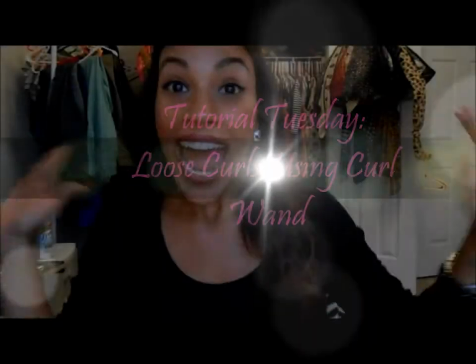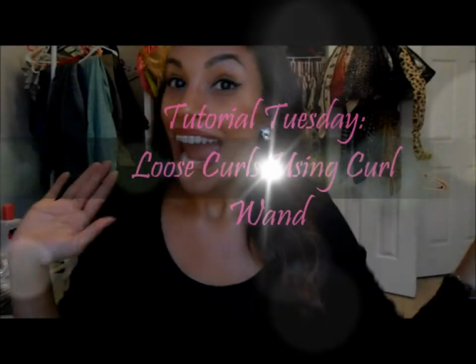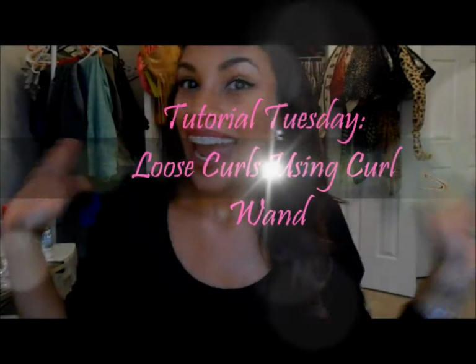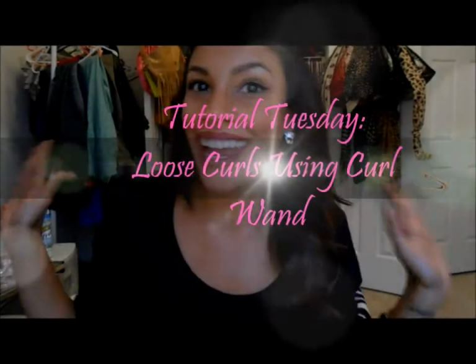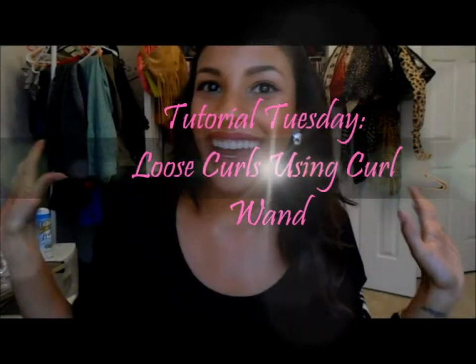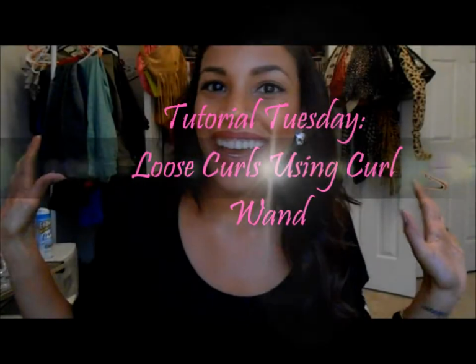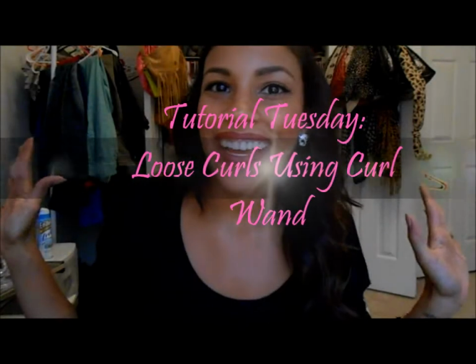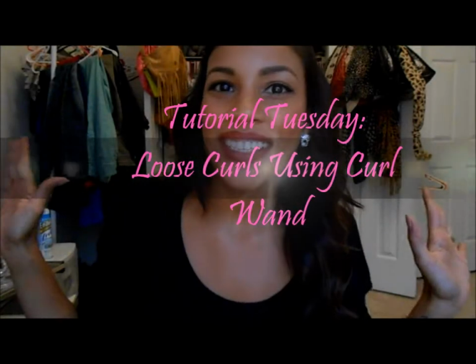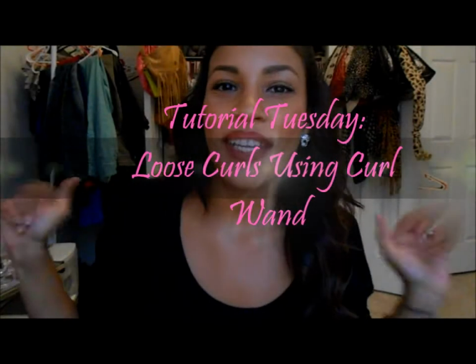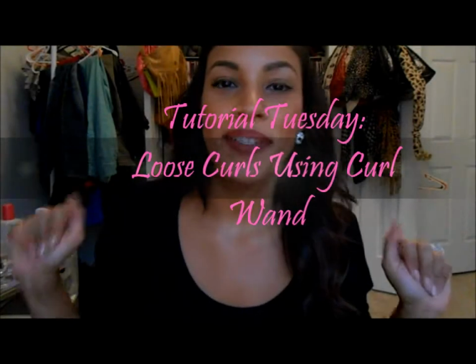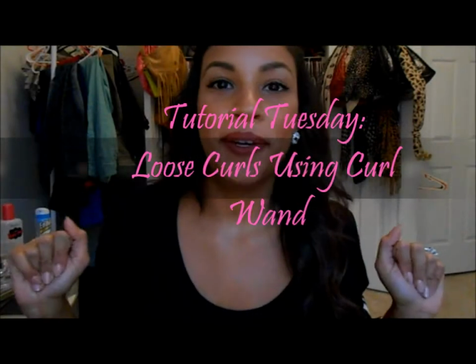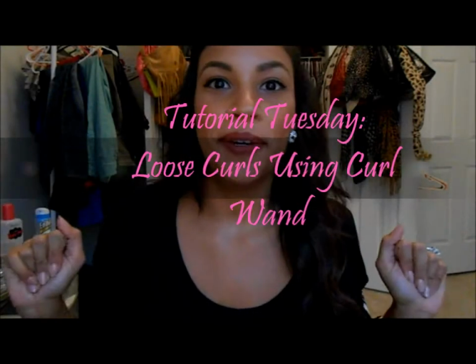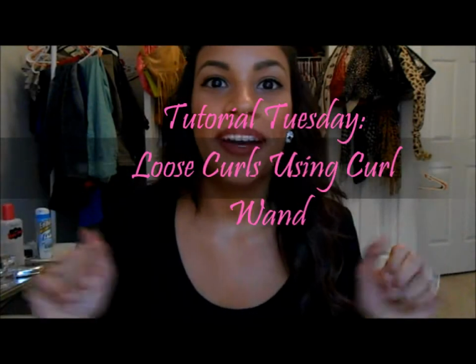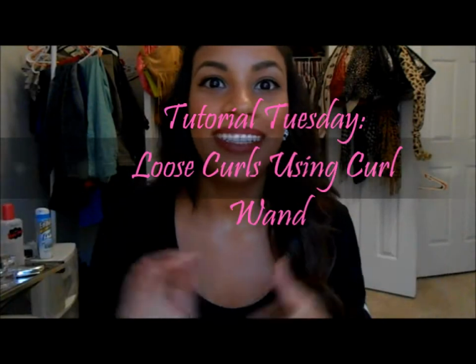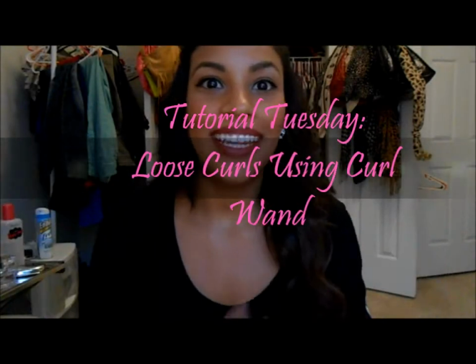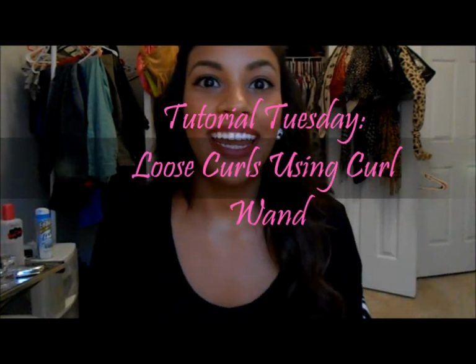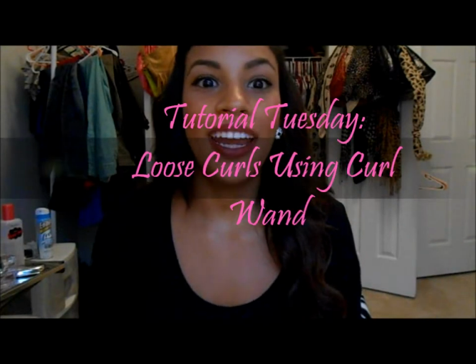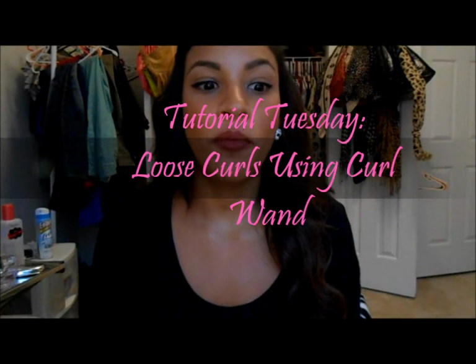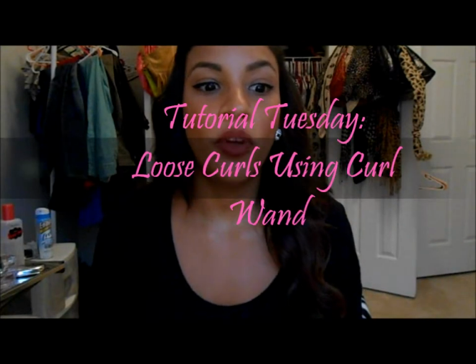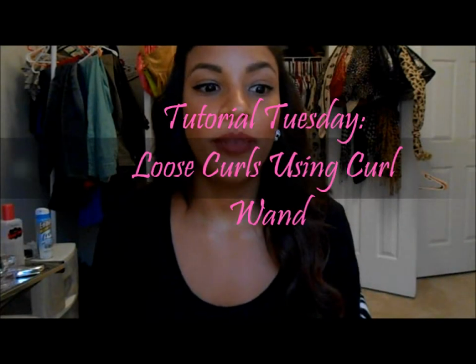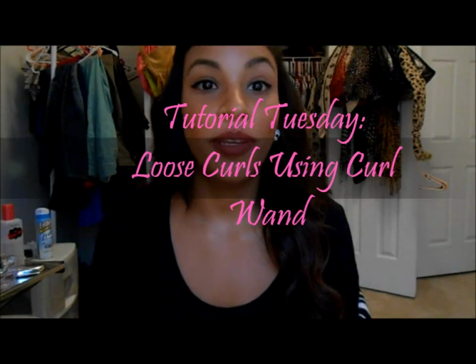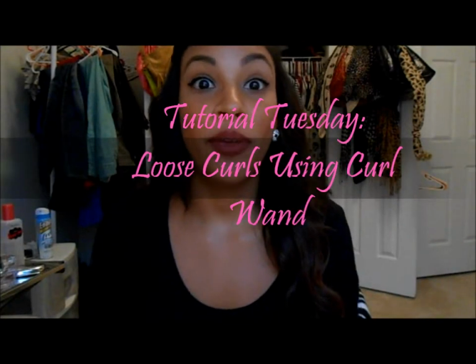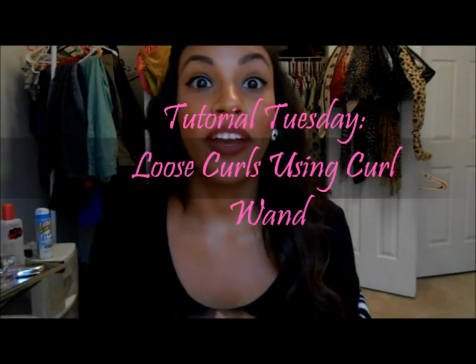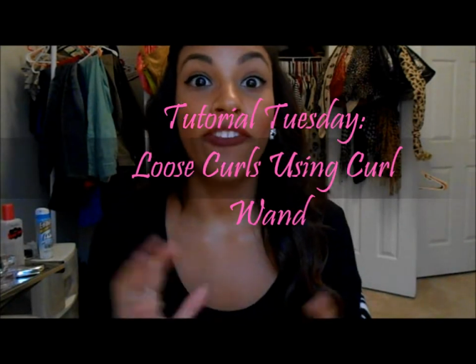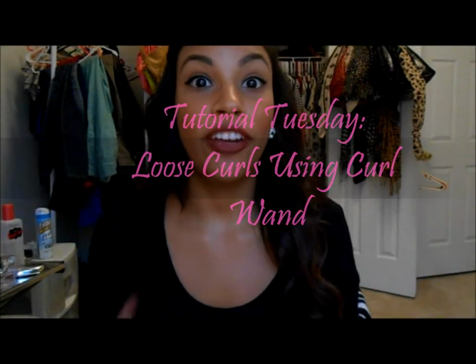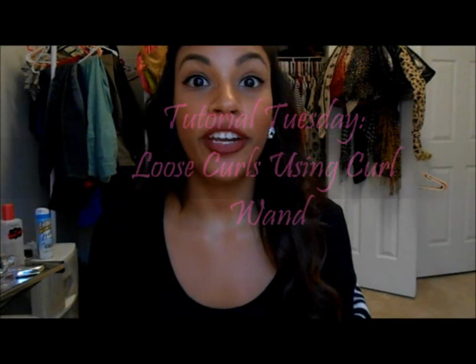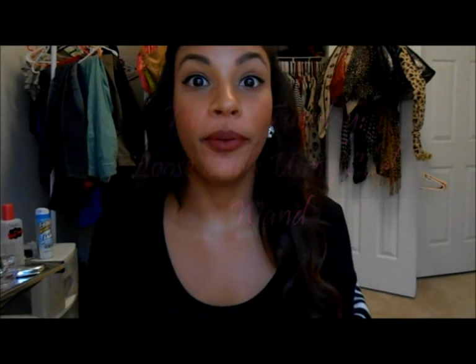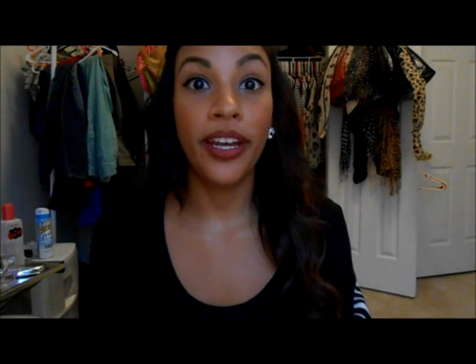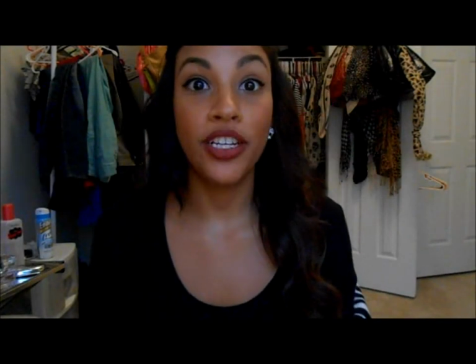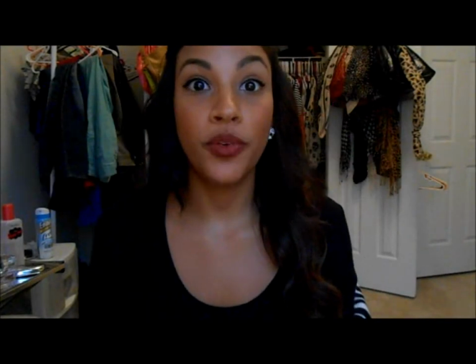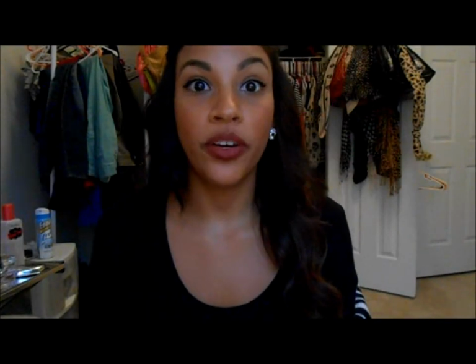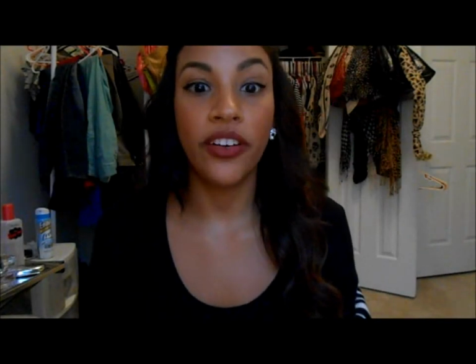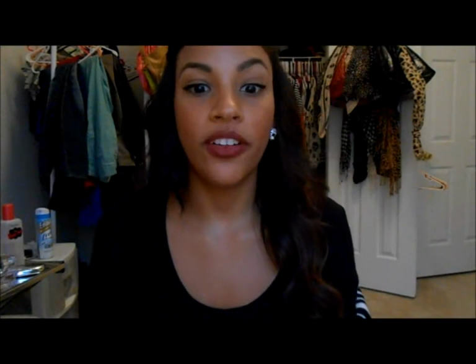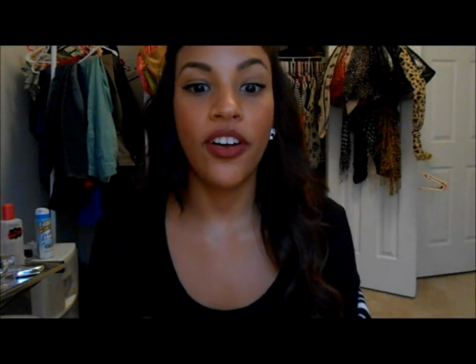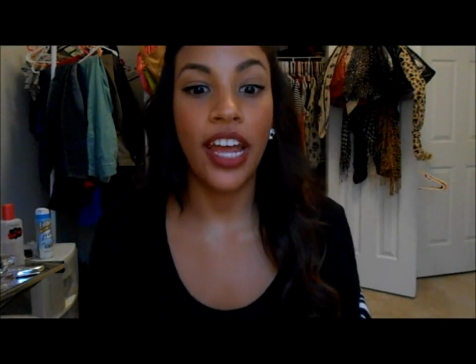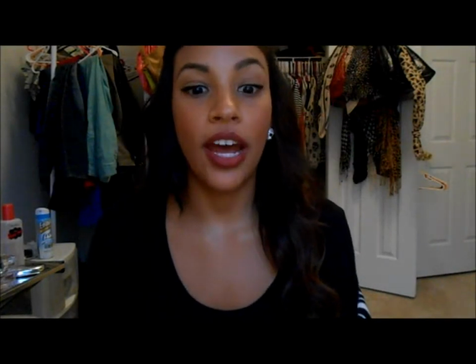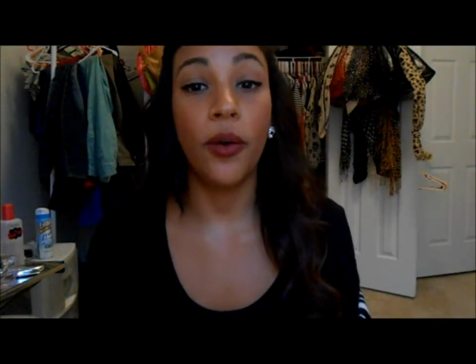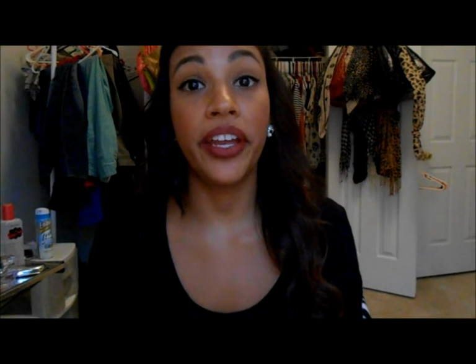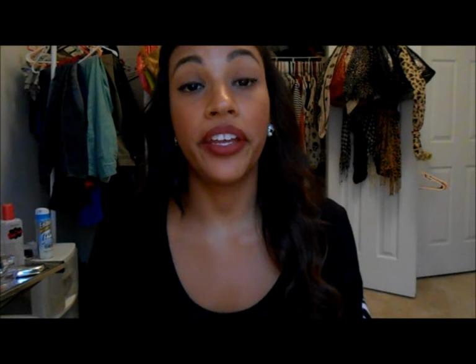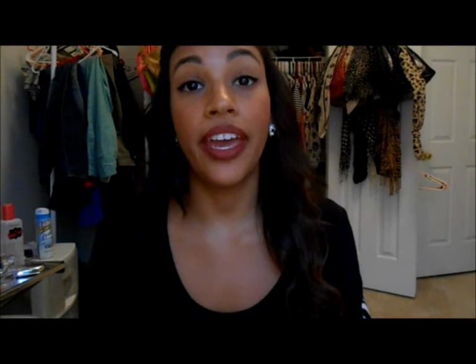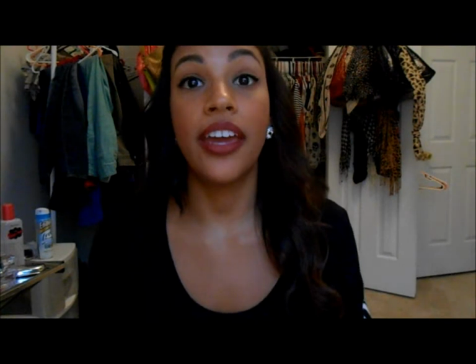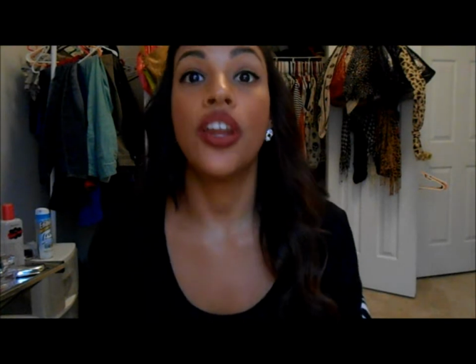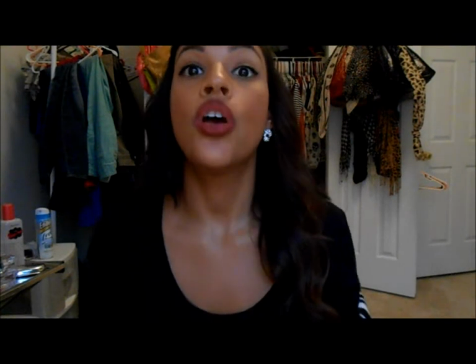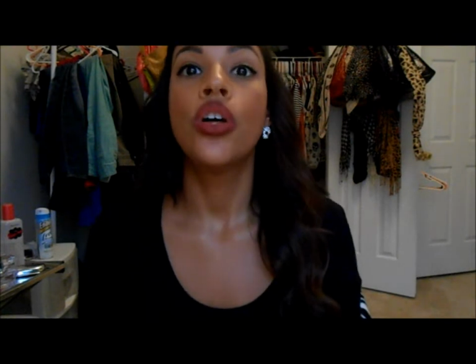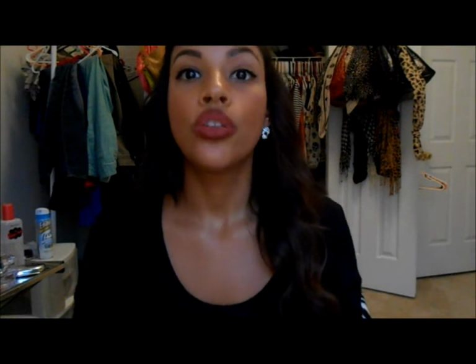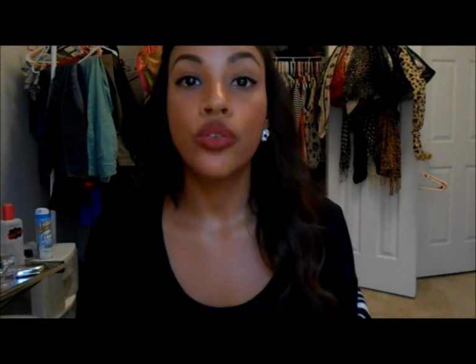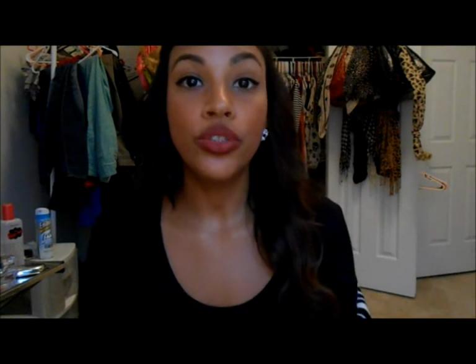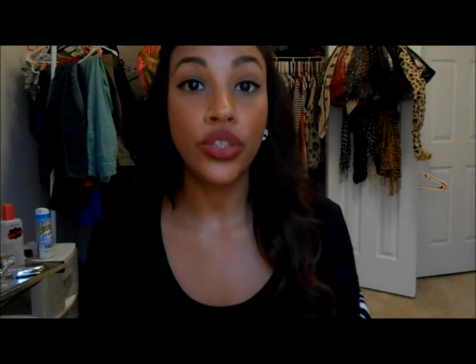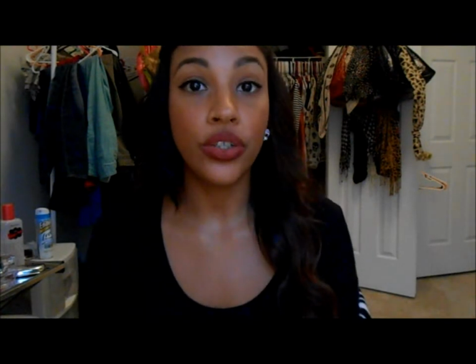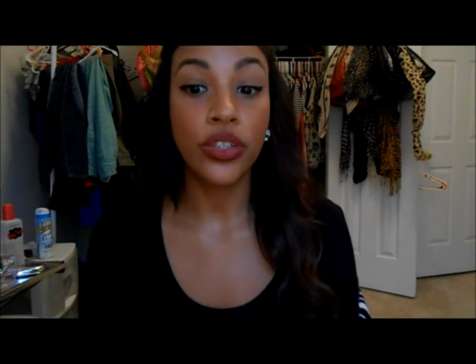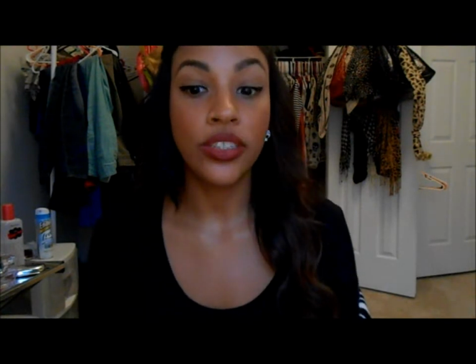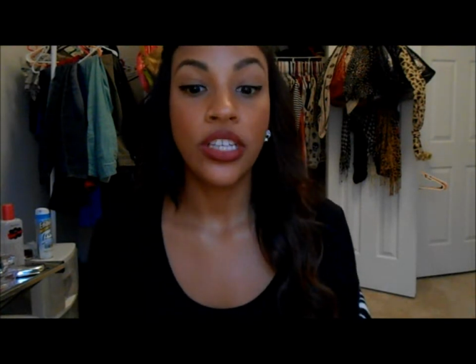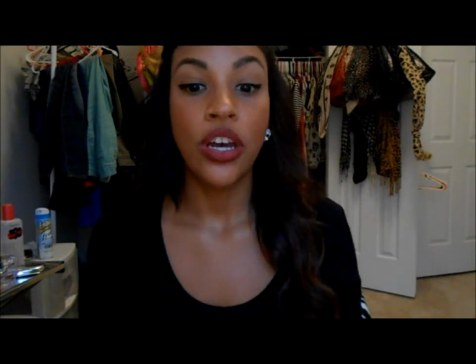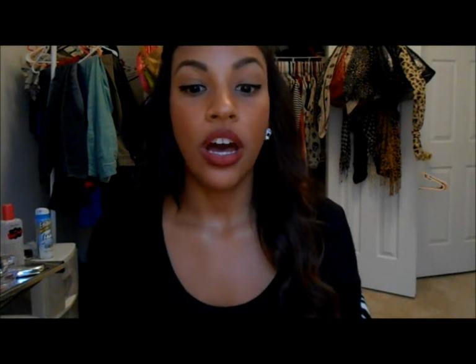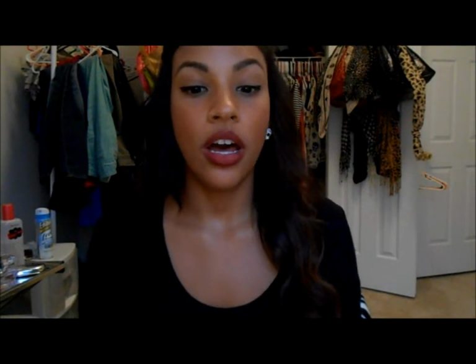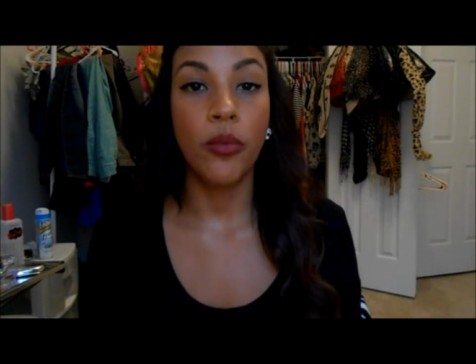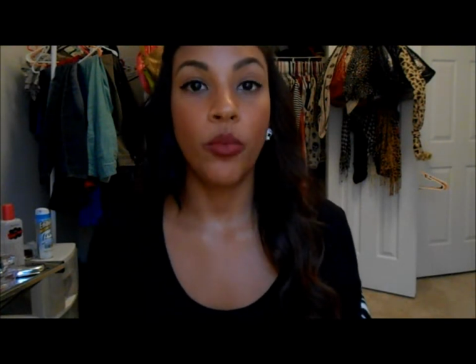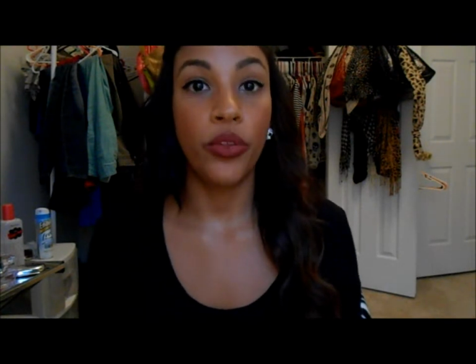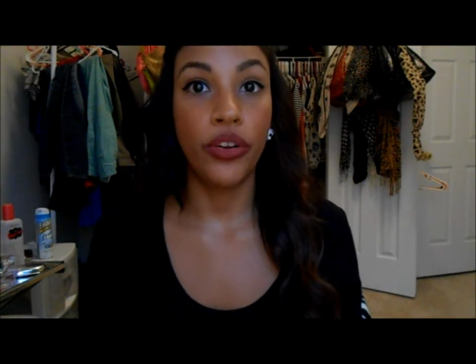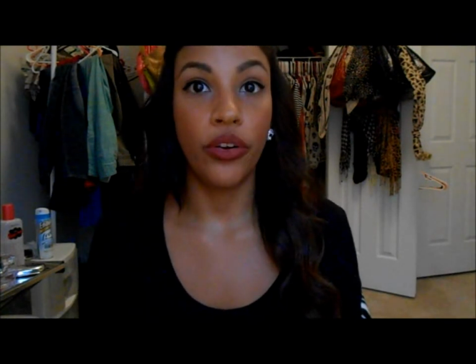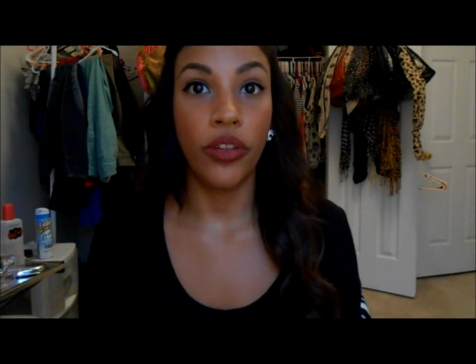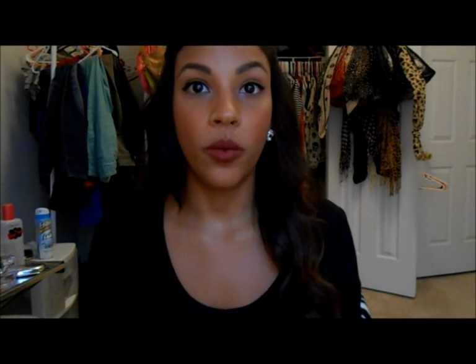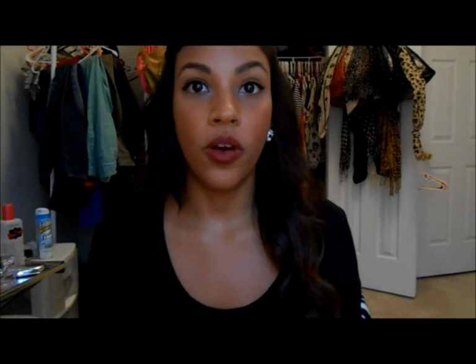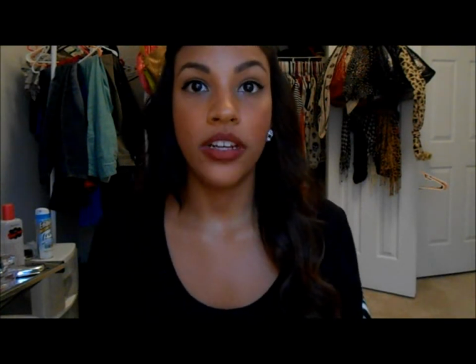Hey guys, so today I'm going to be doing a very quick tutorial on how I get loose curls with a curling wand.